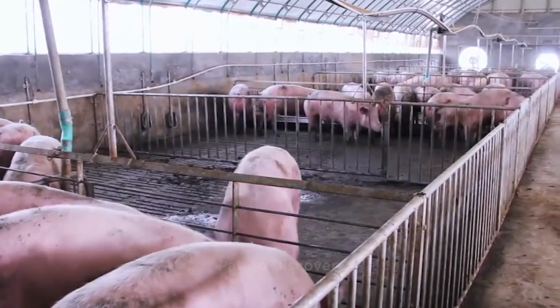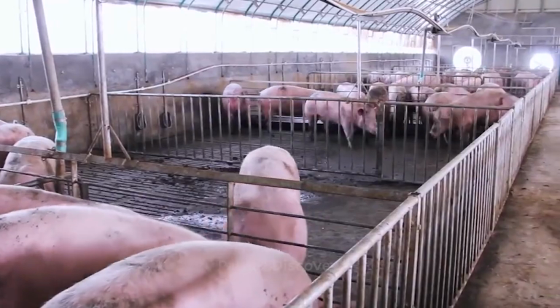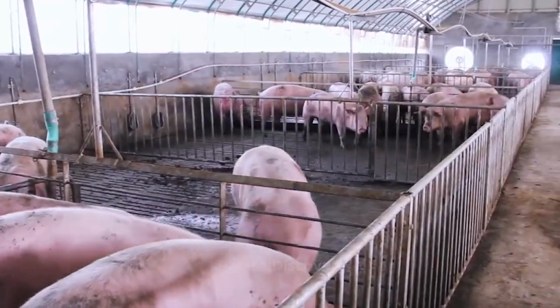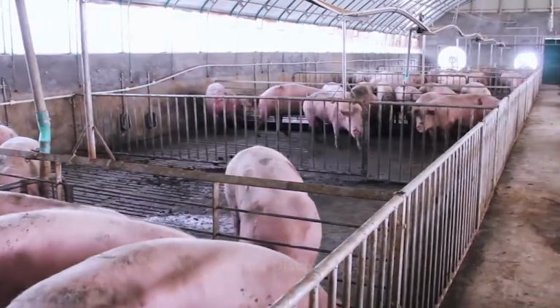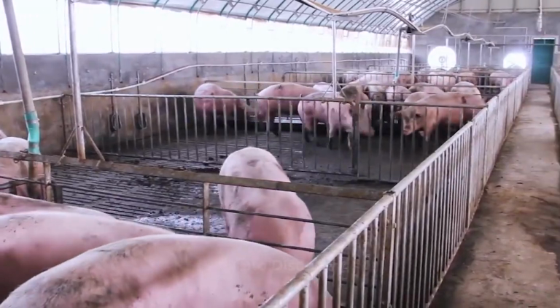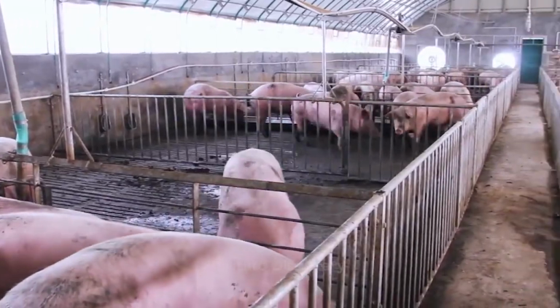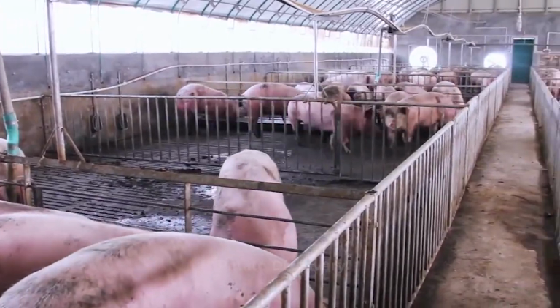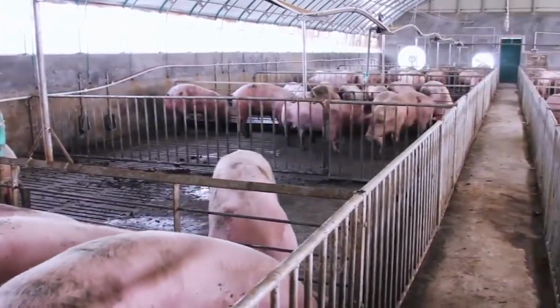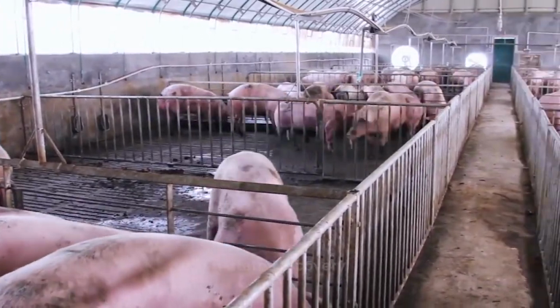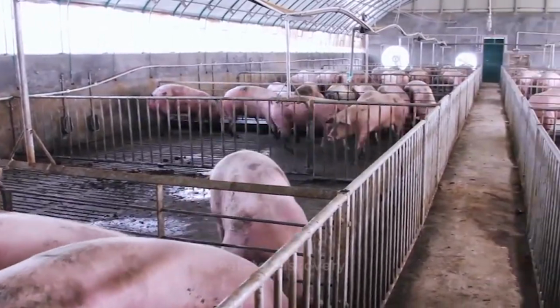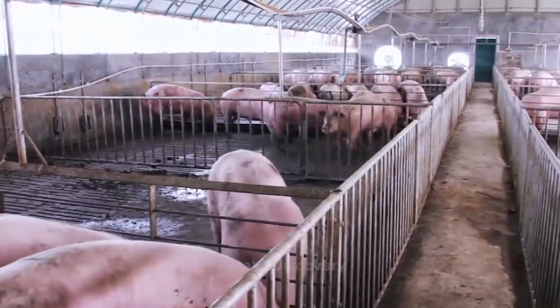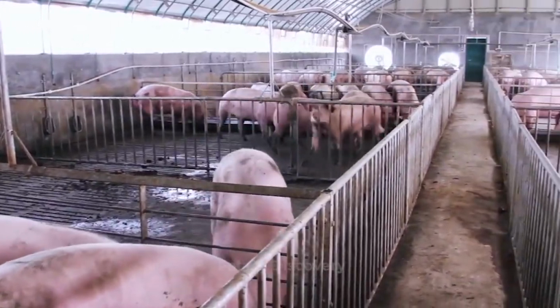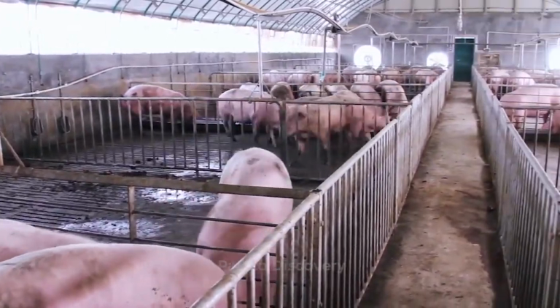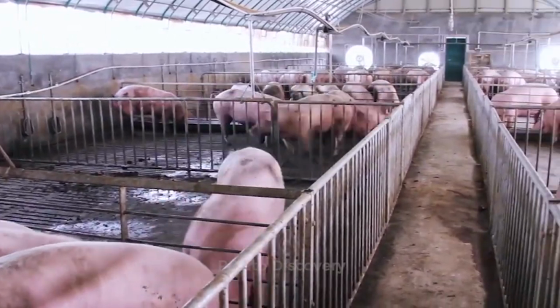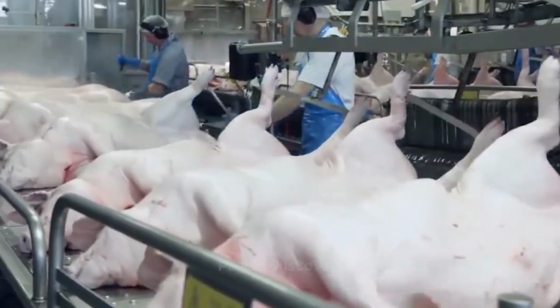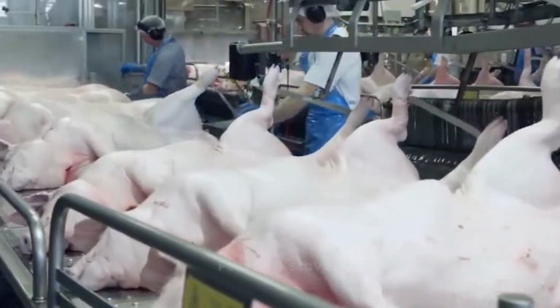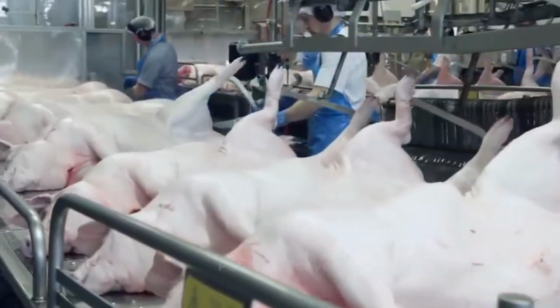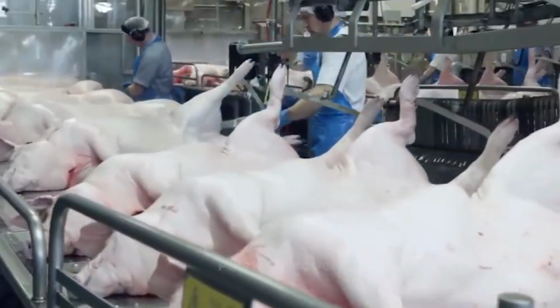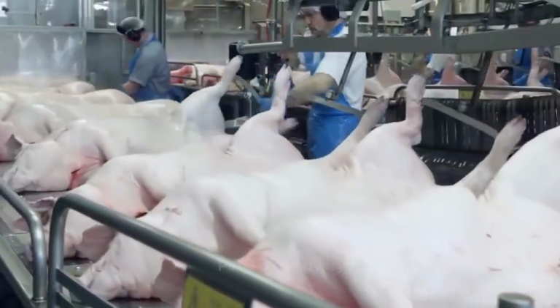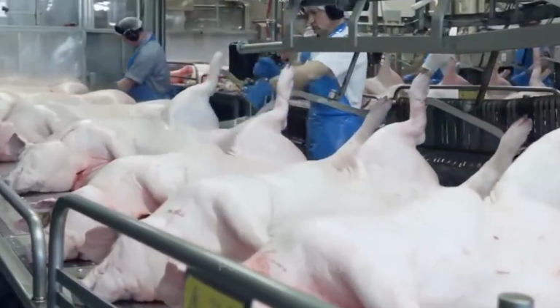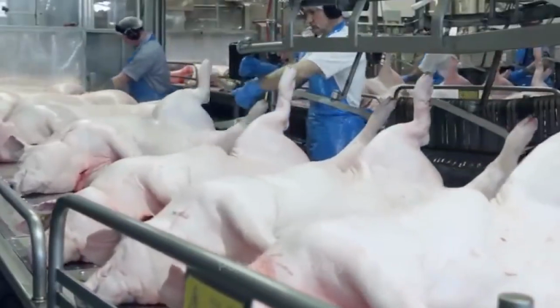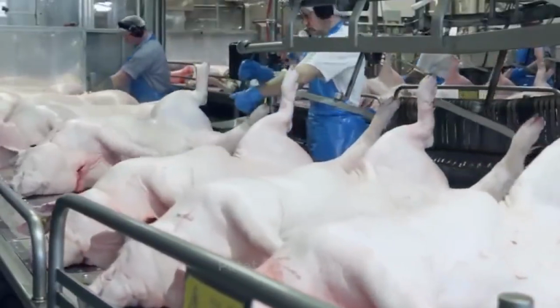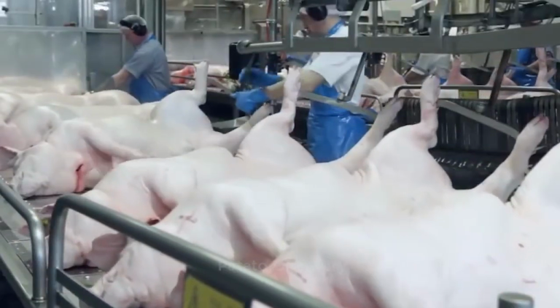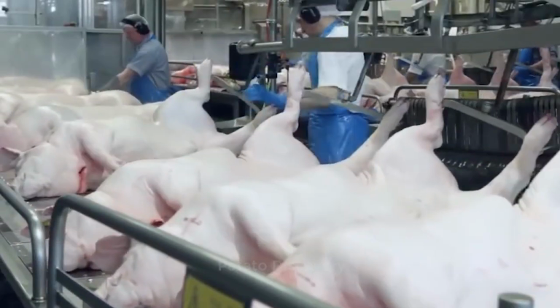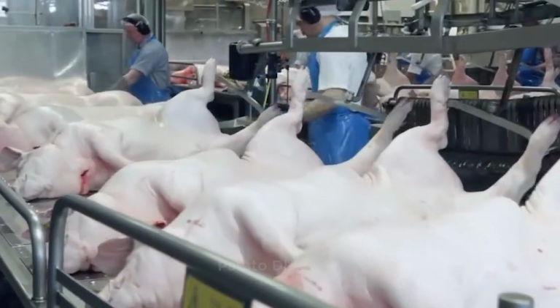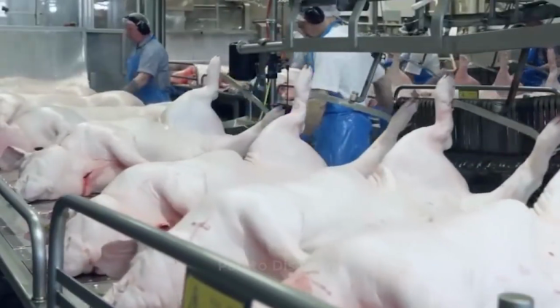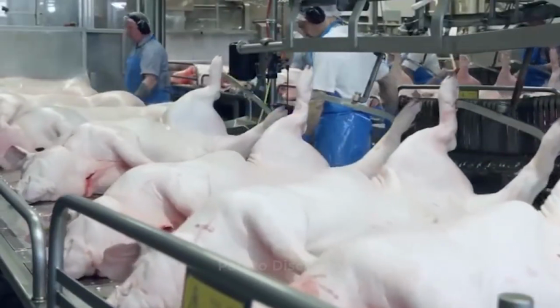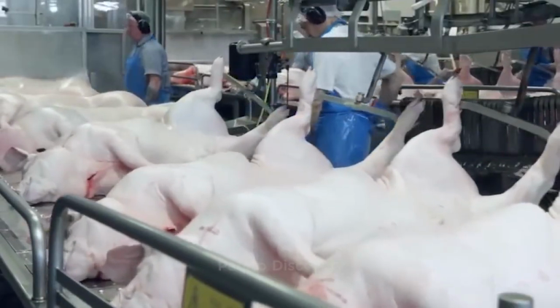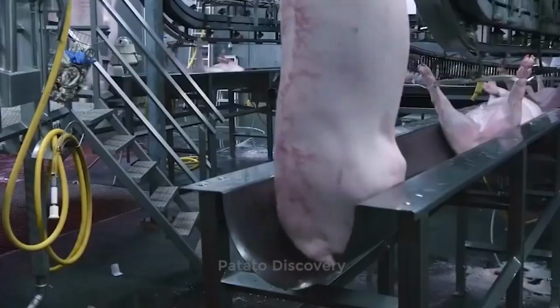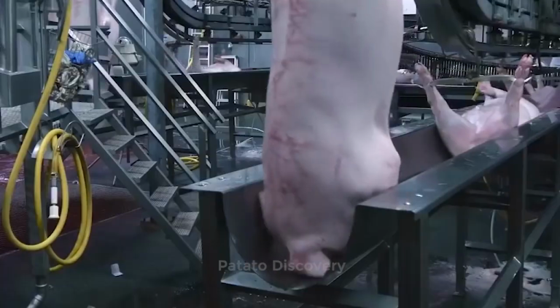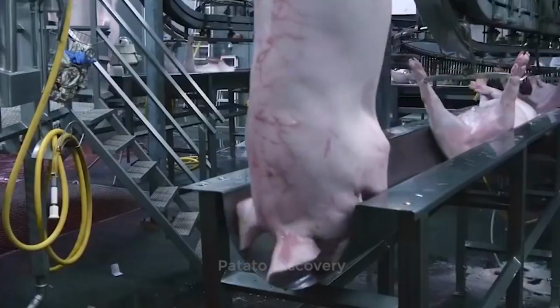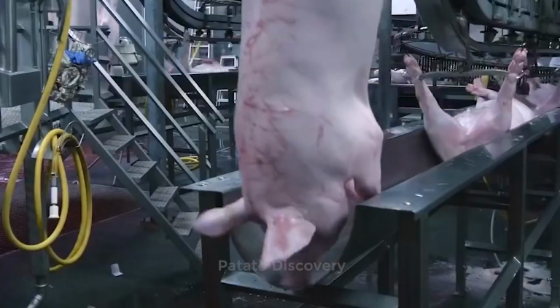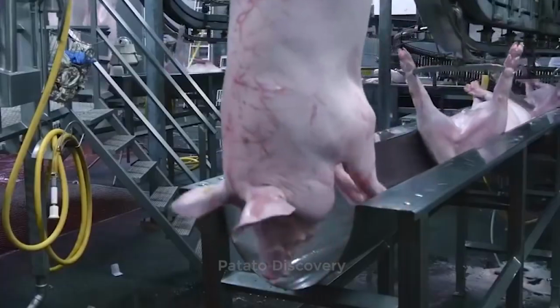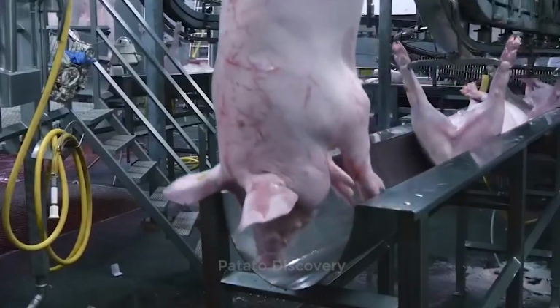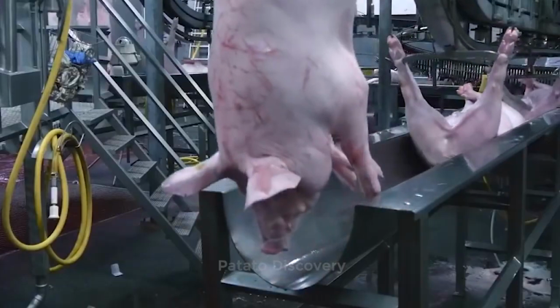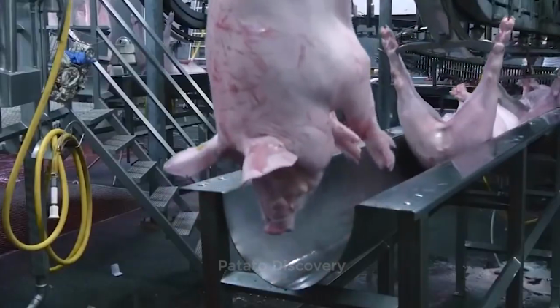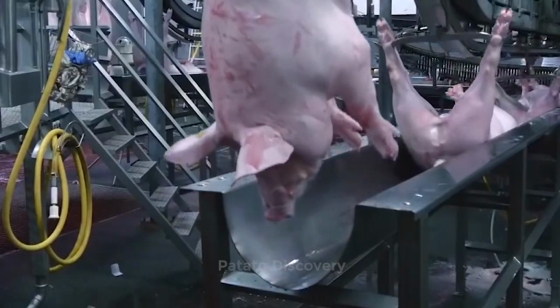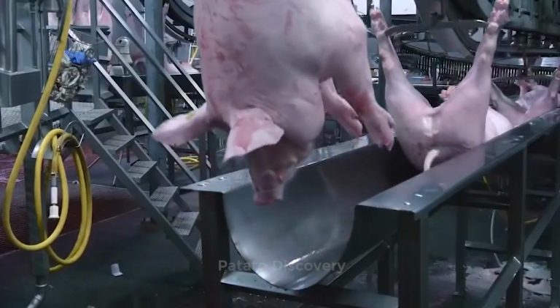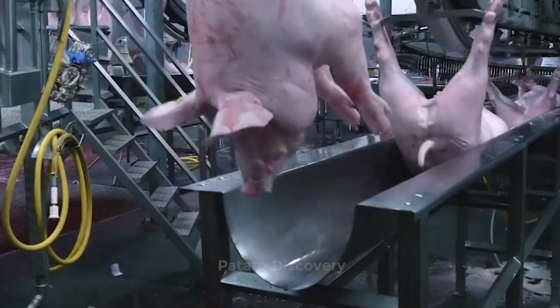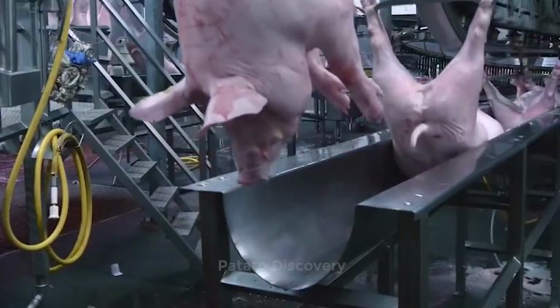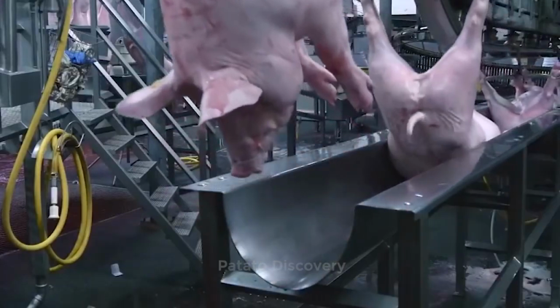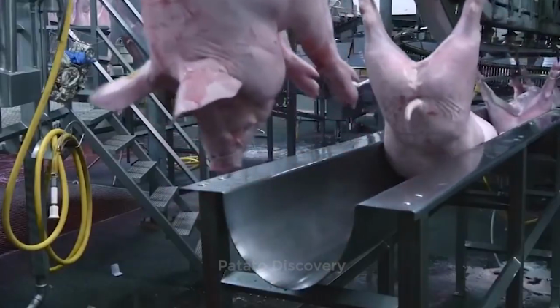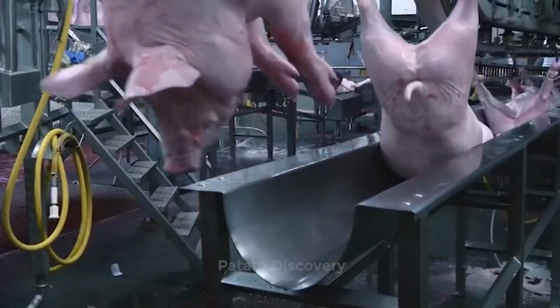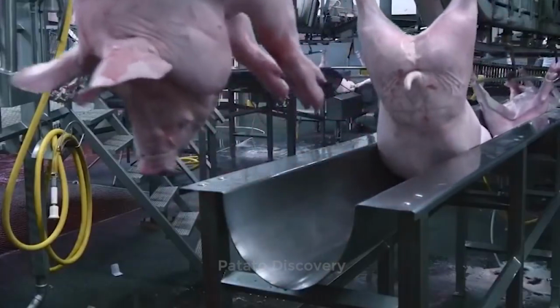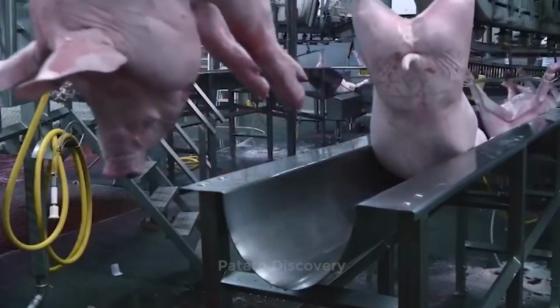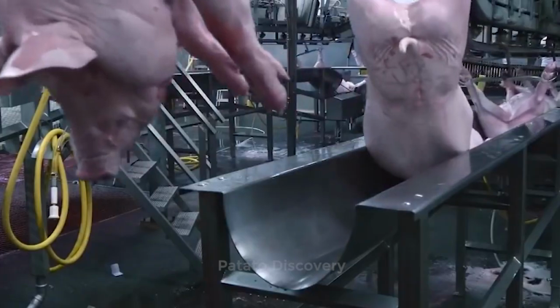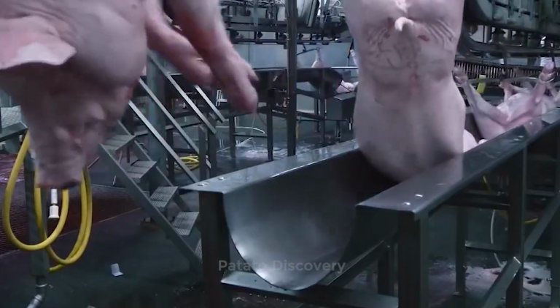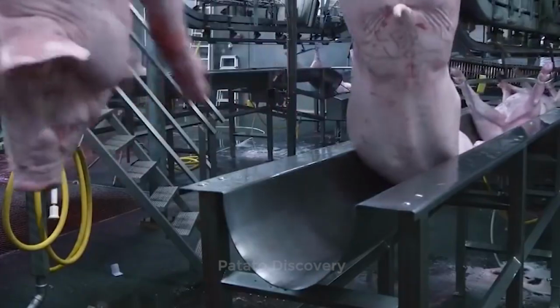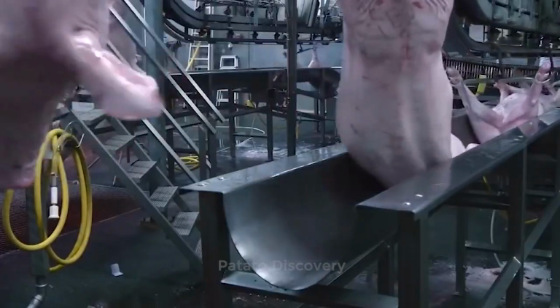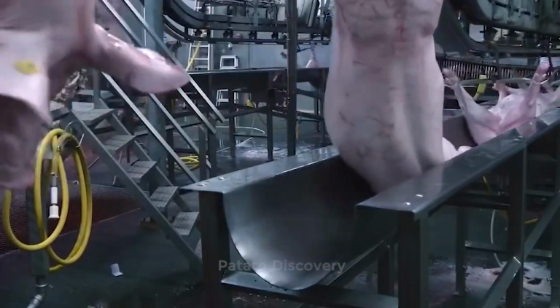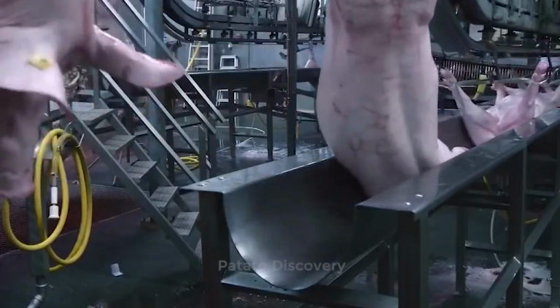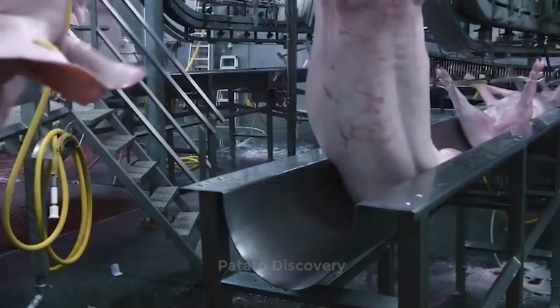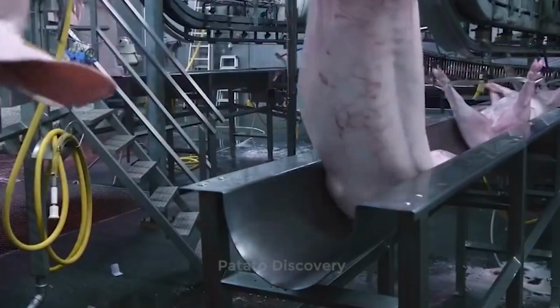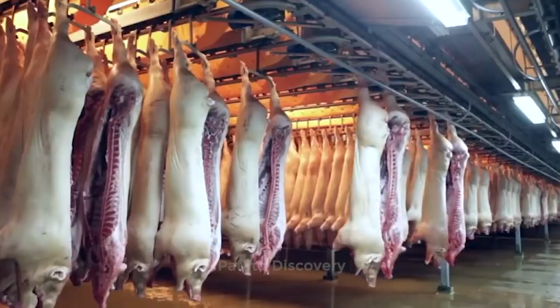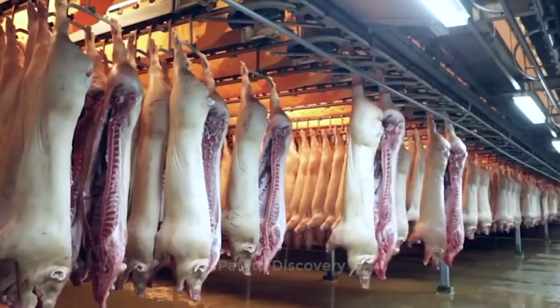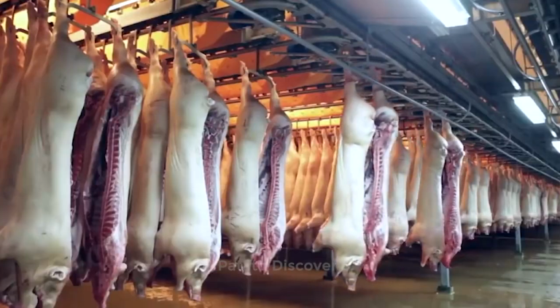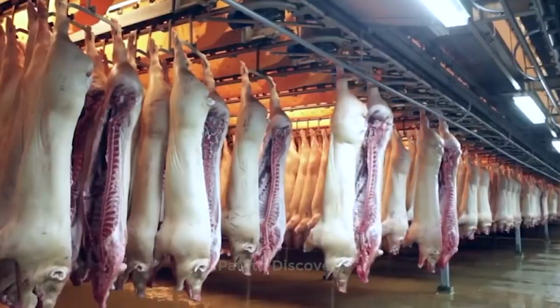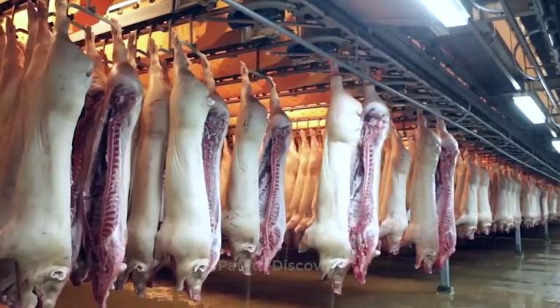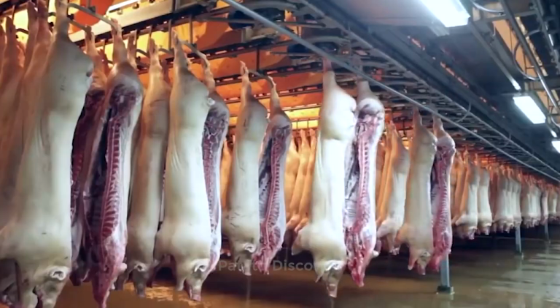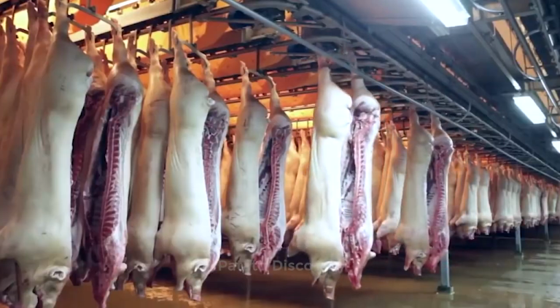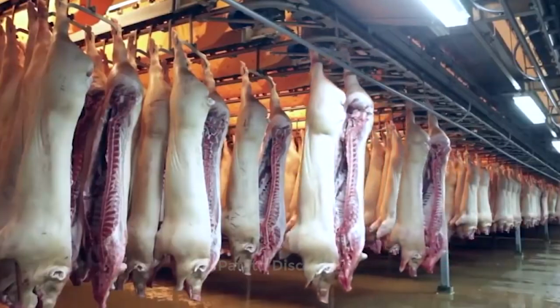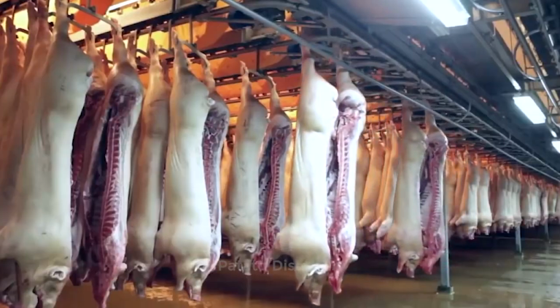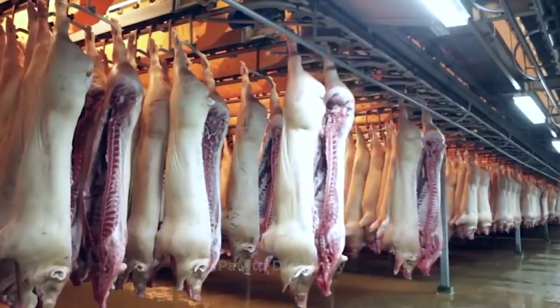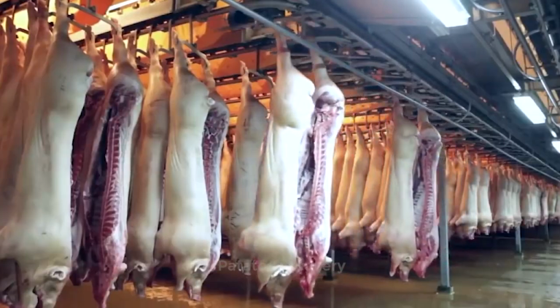Amazing Pig Farm. Fresh pork production process by modern machines. Agriculture technology.